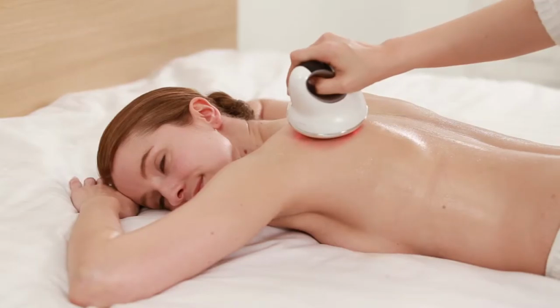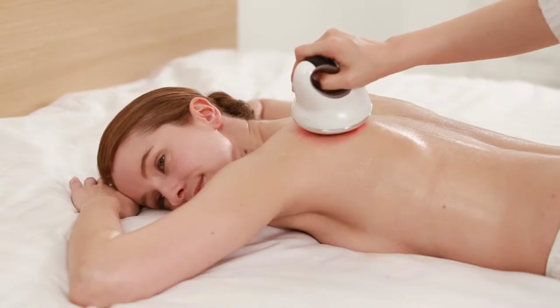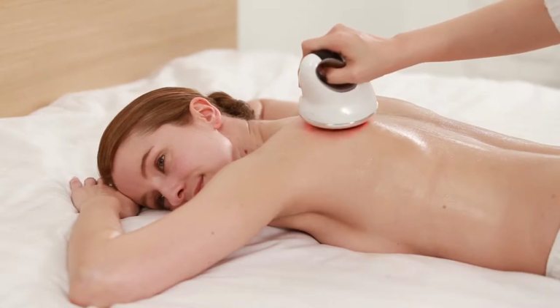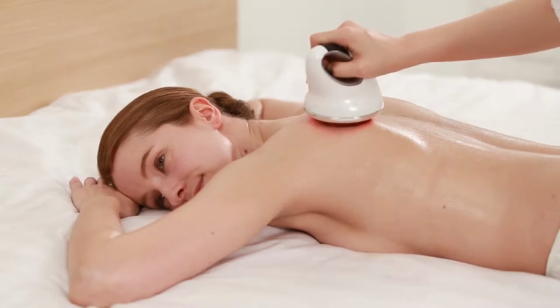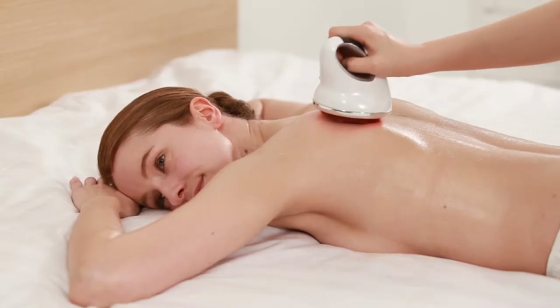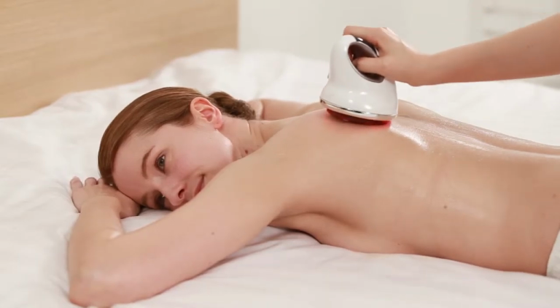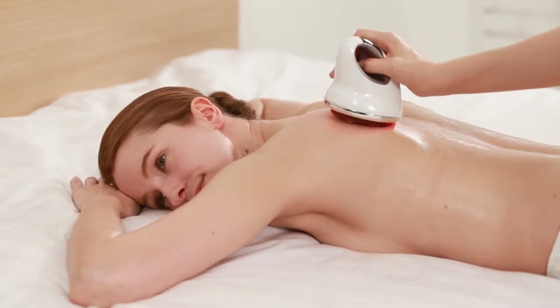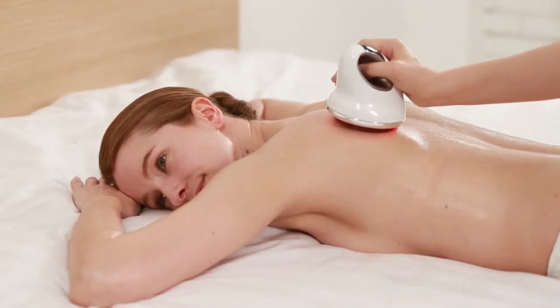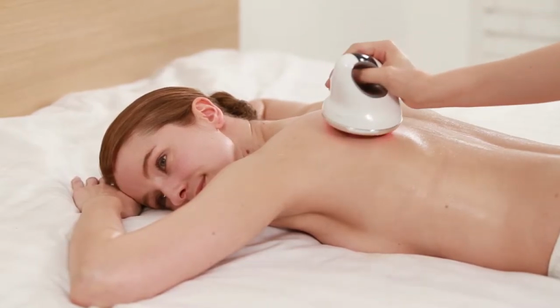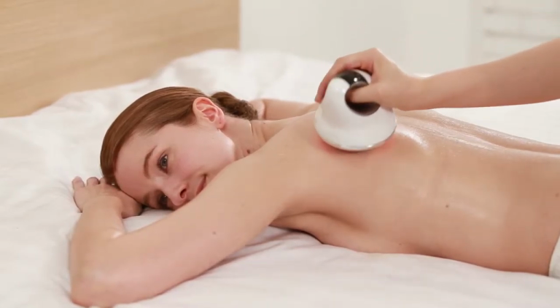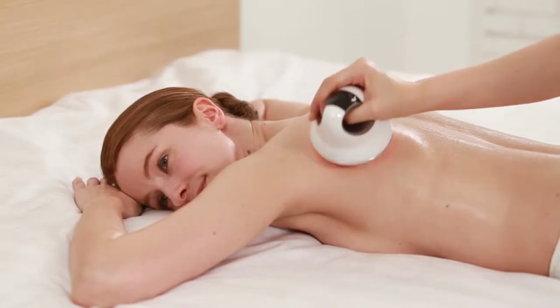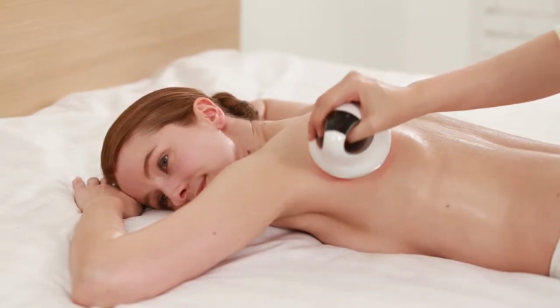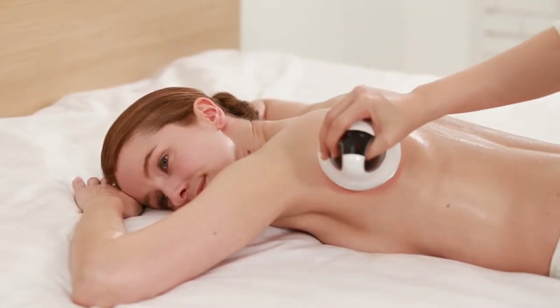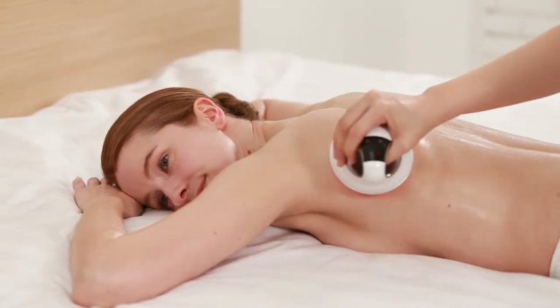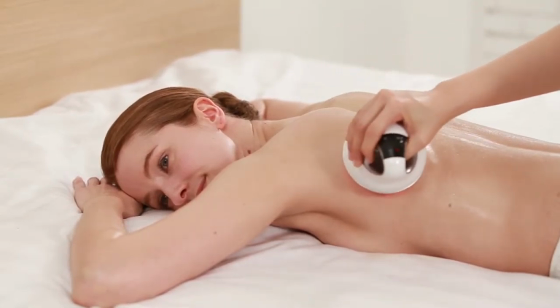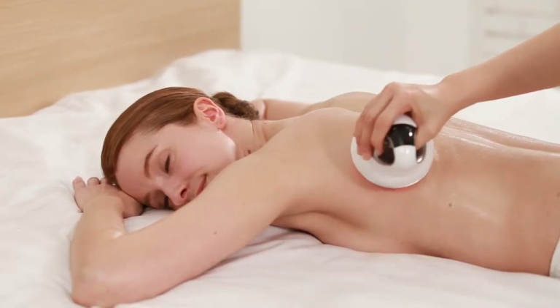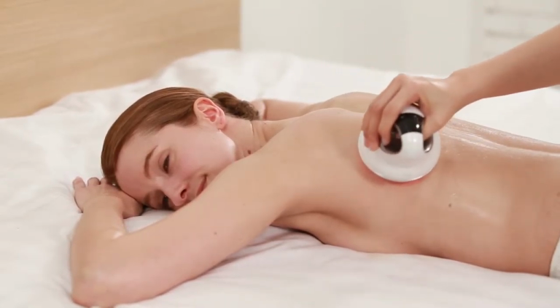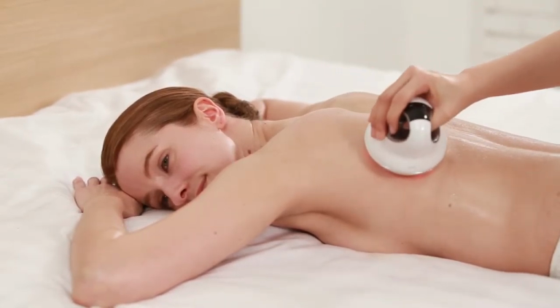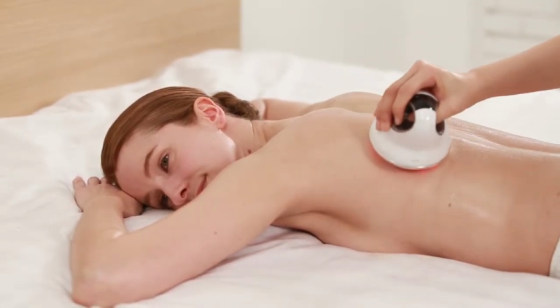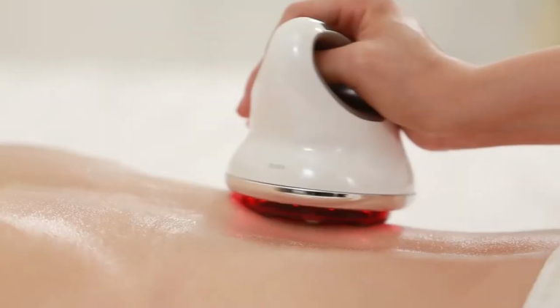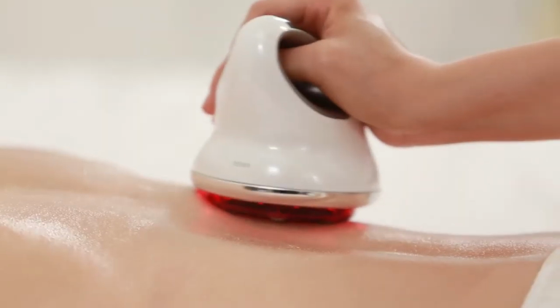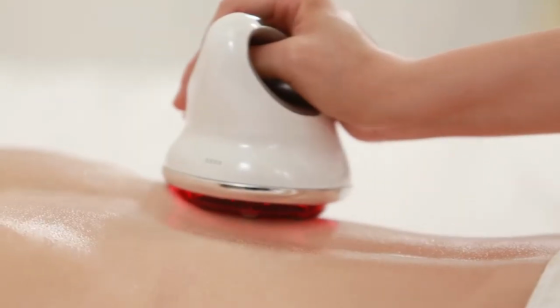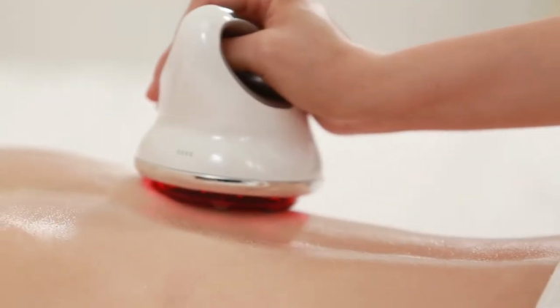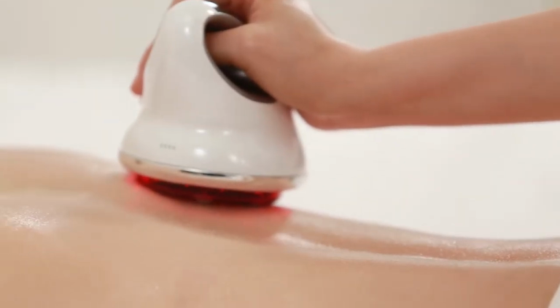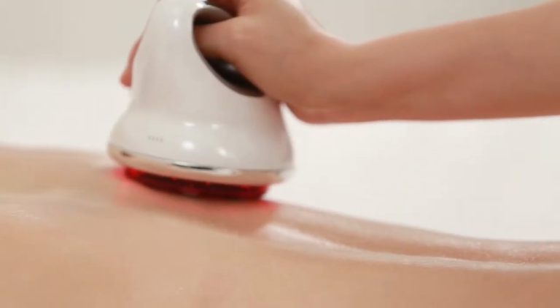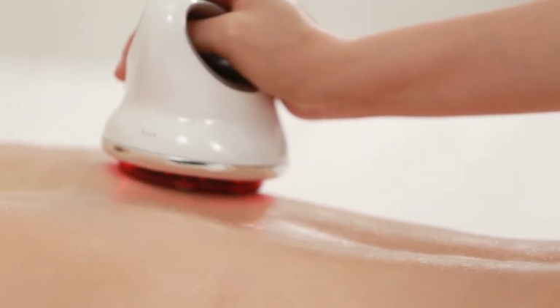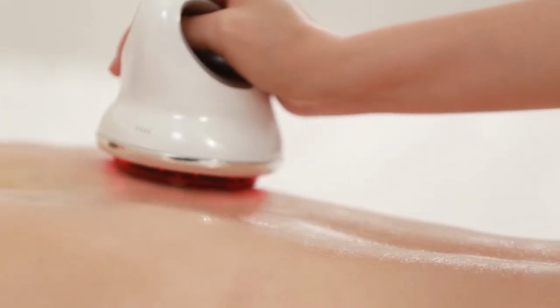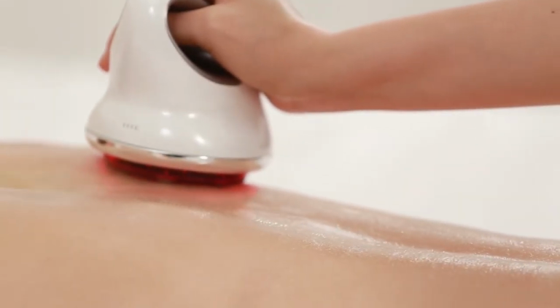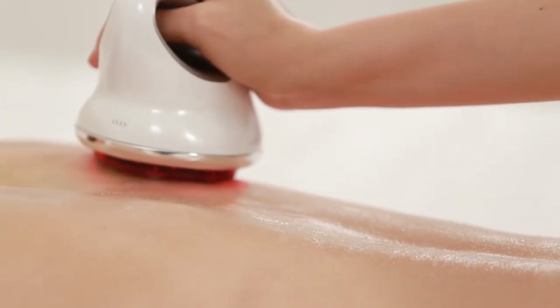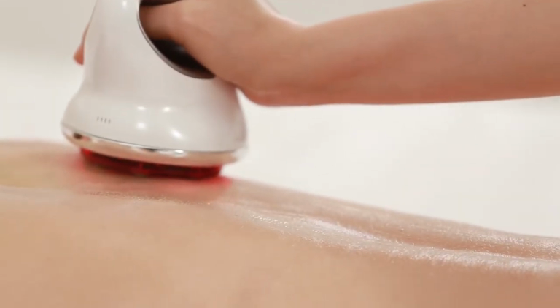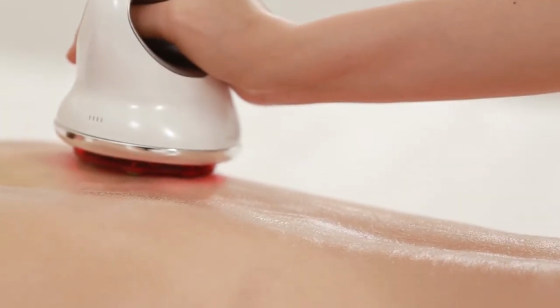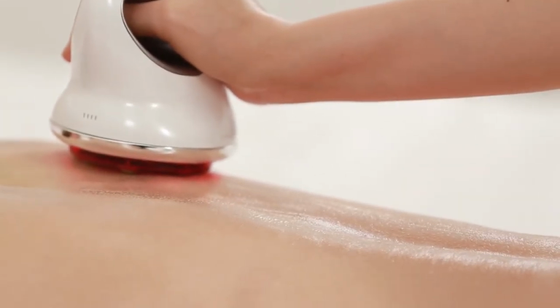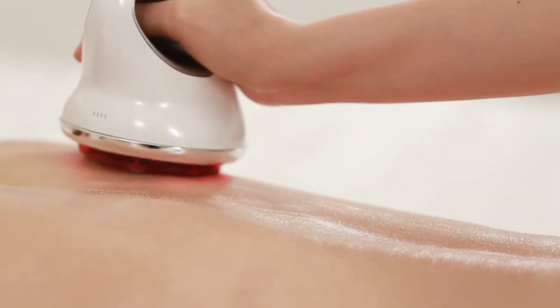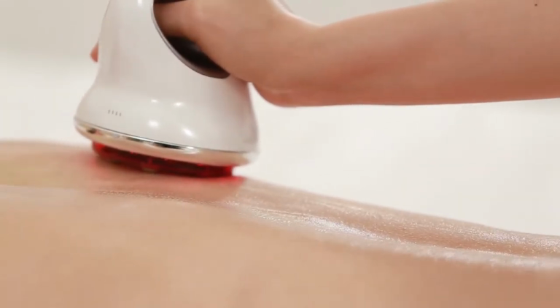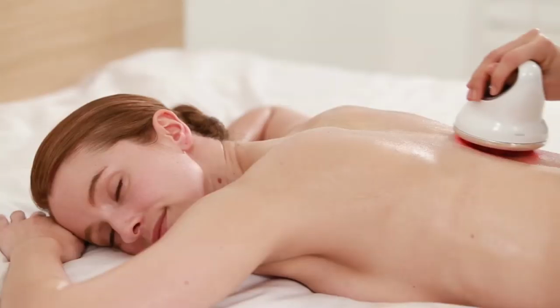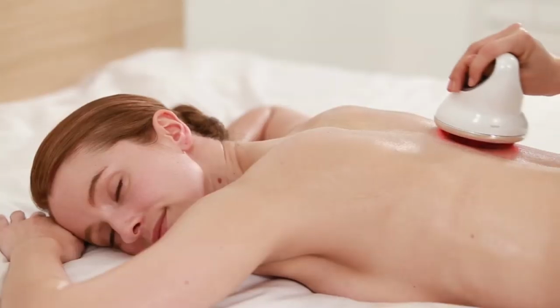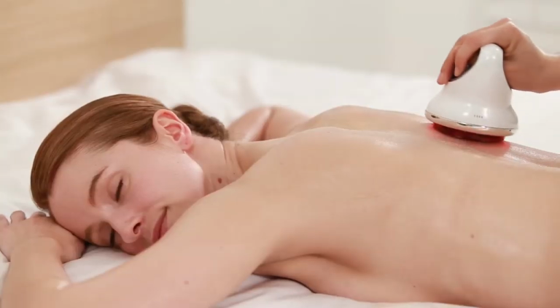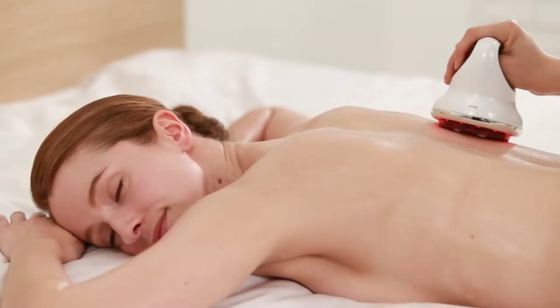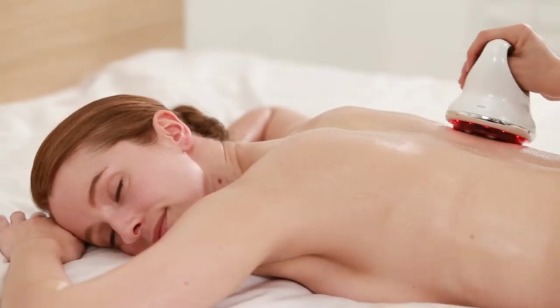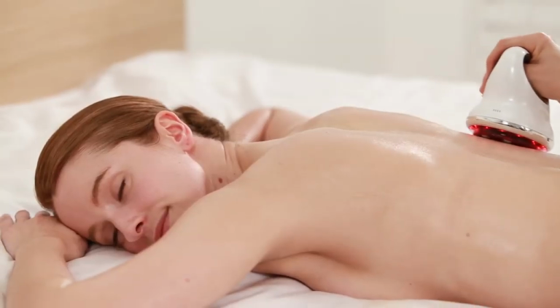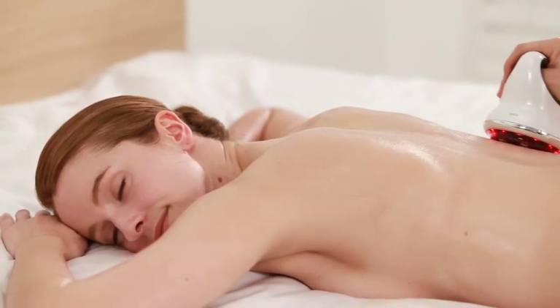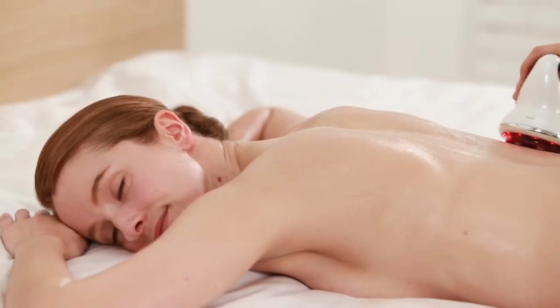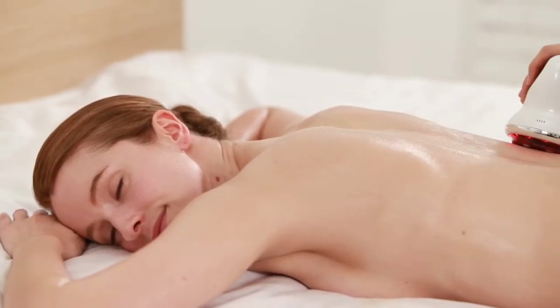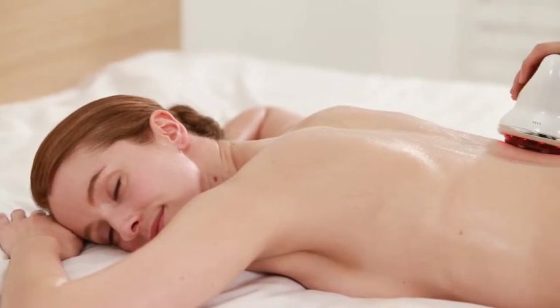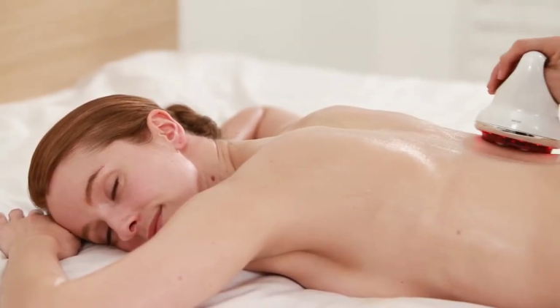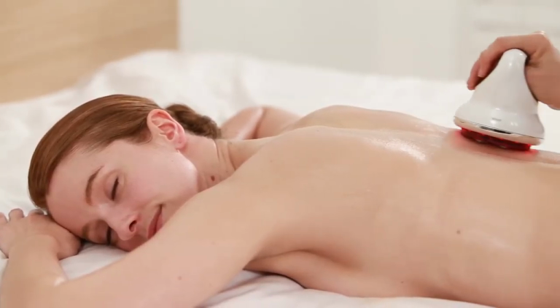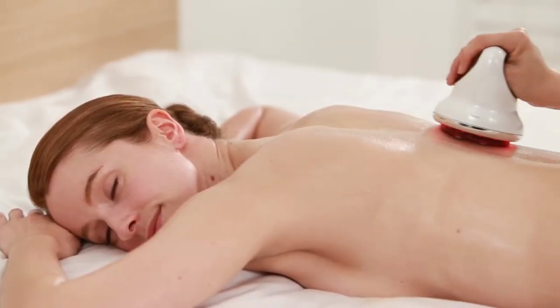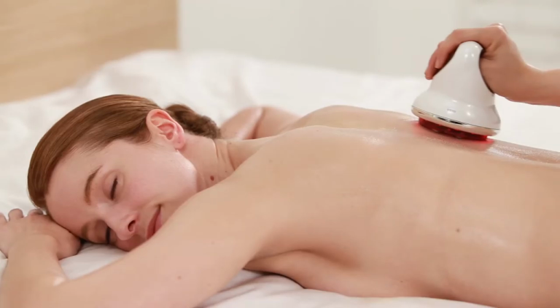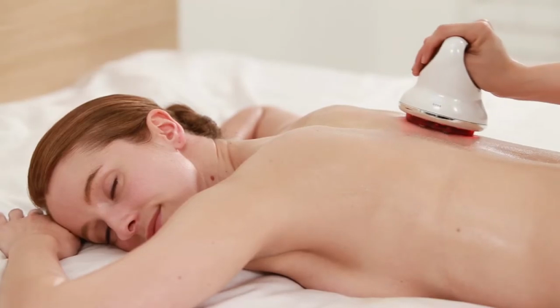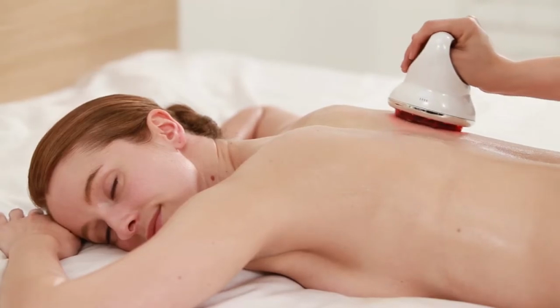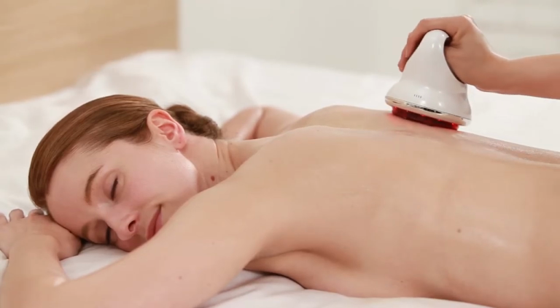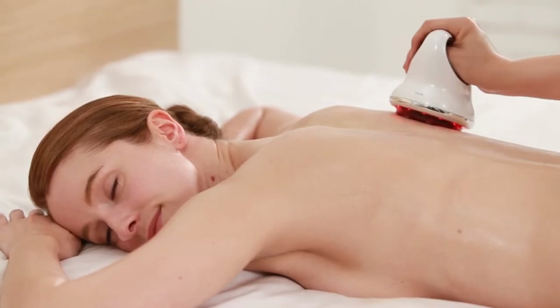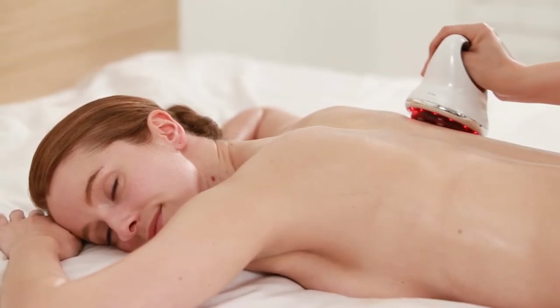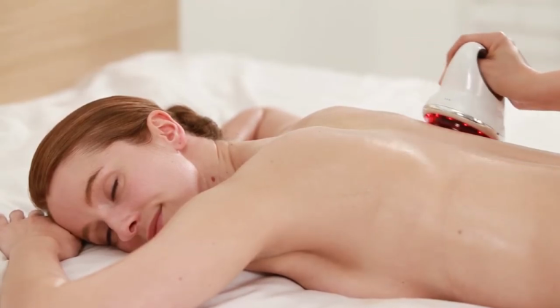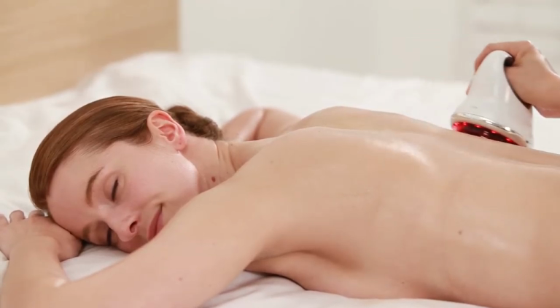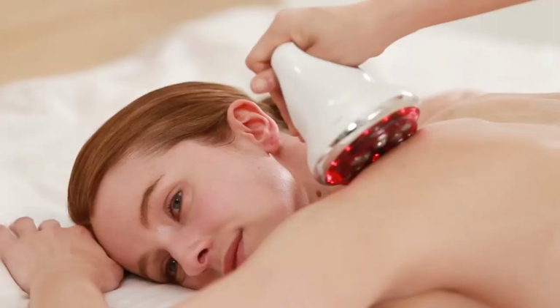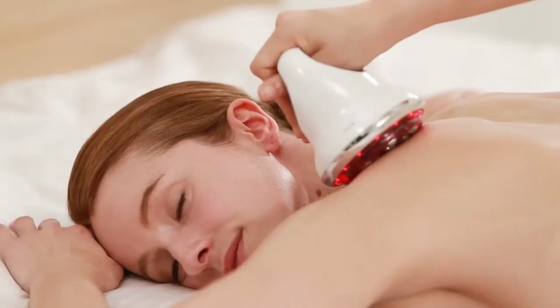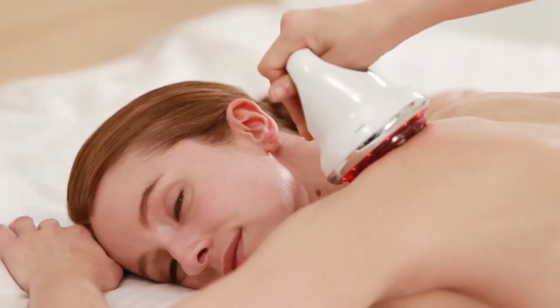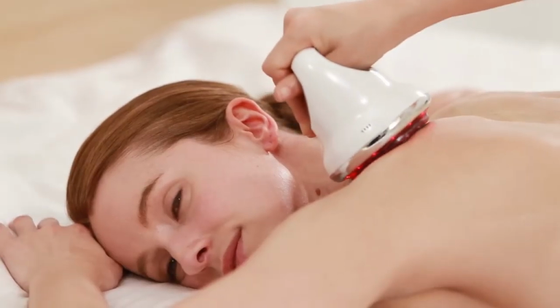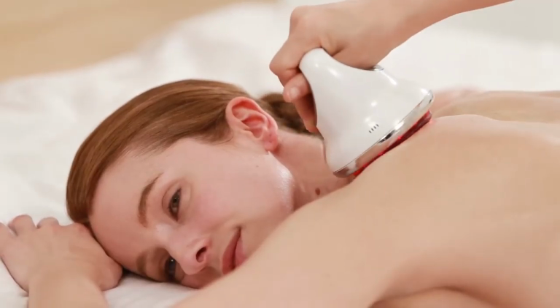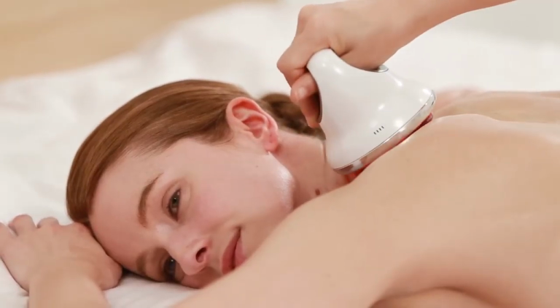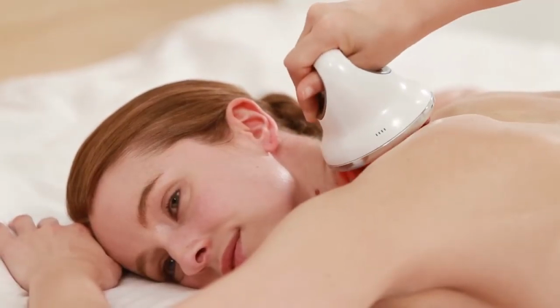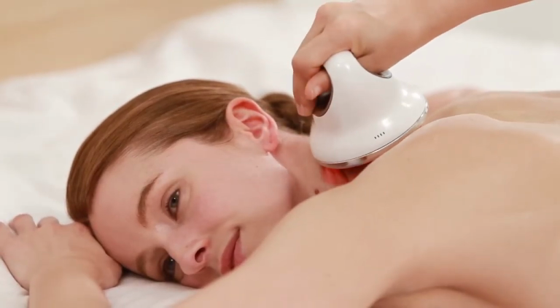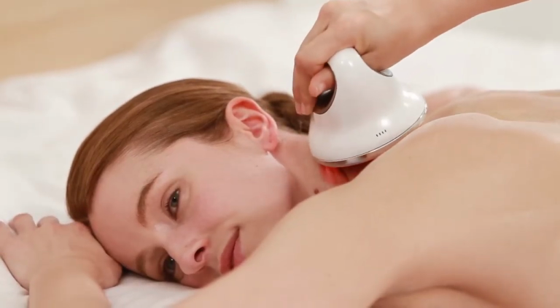POYA LUX helps to reduce cellulite, eliminate toxins, as well as enhance skin elasticity of uneven skin.